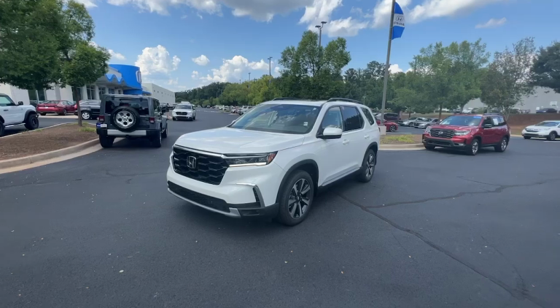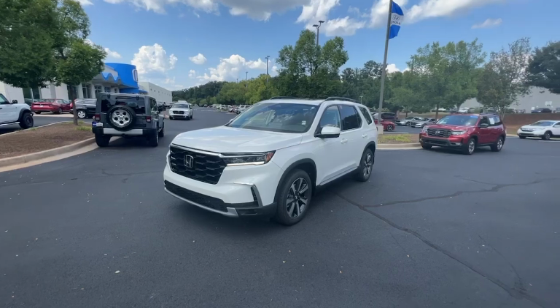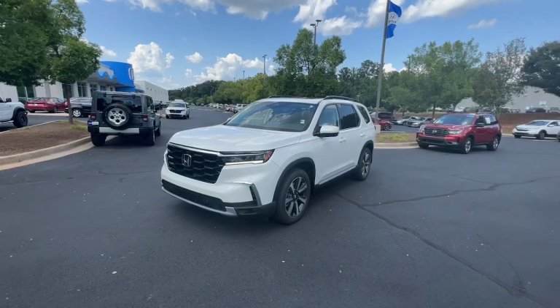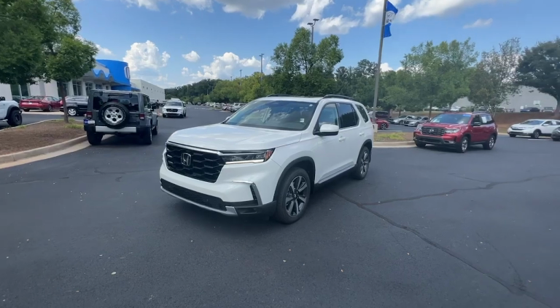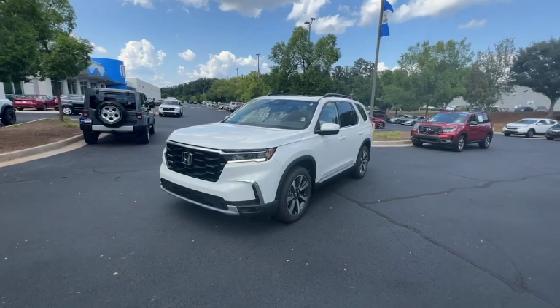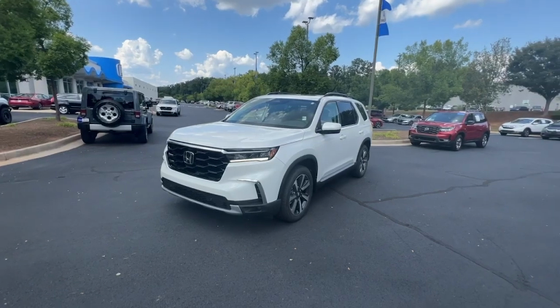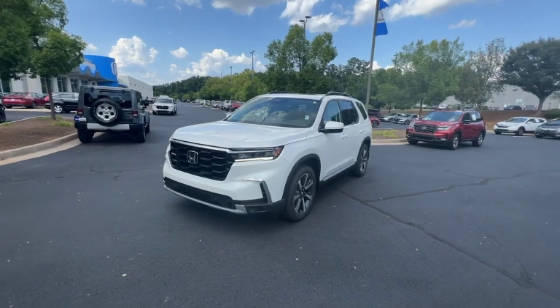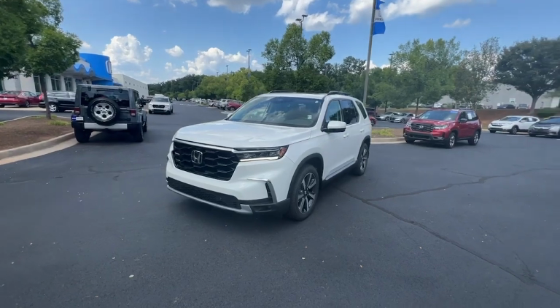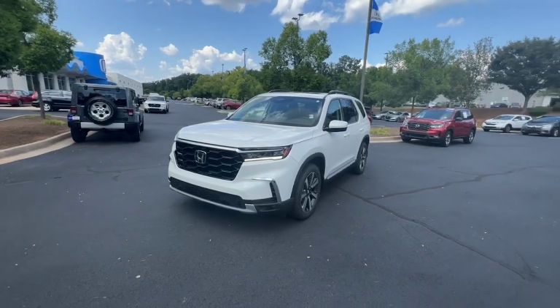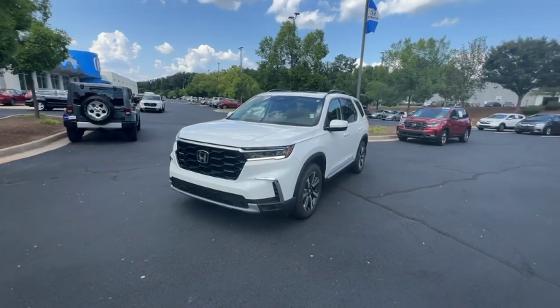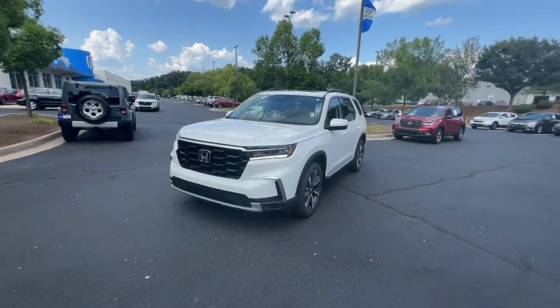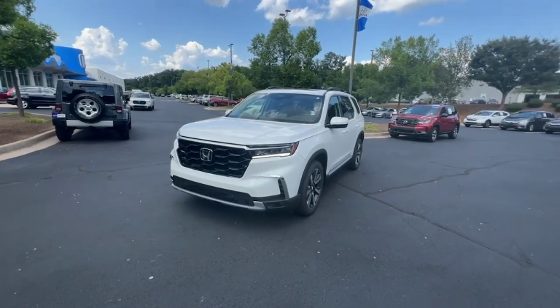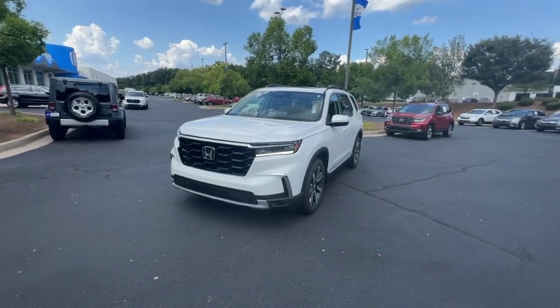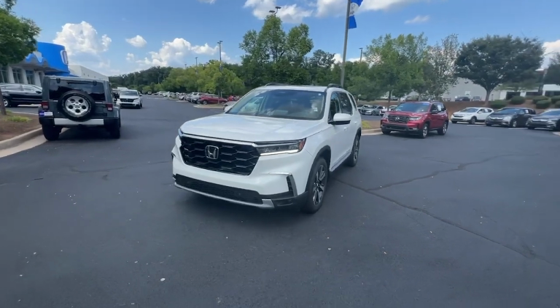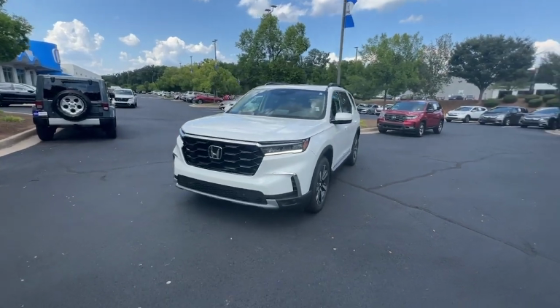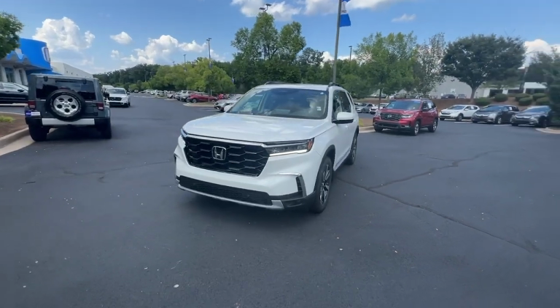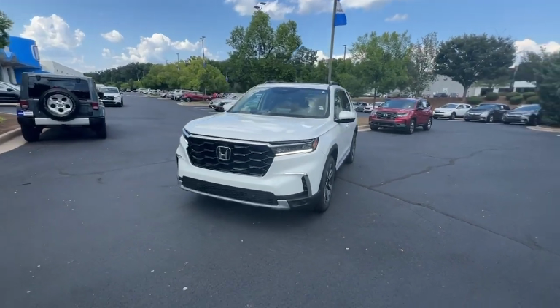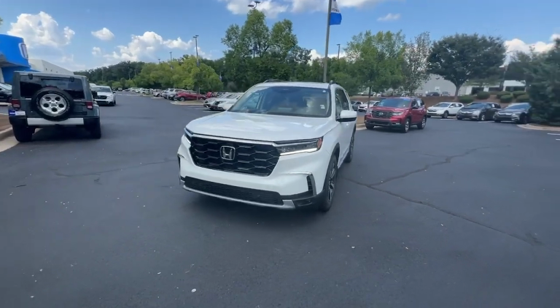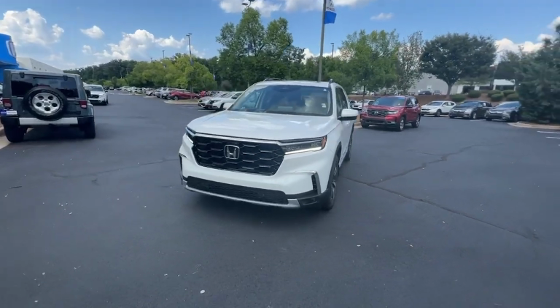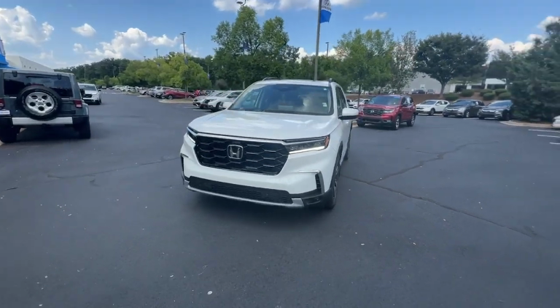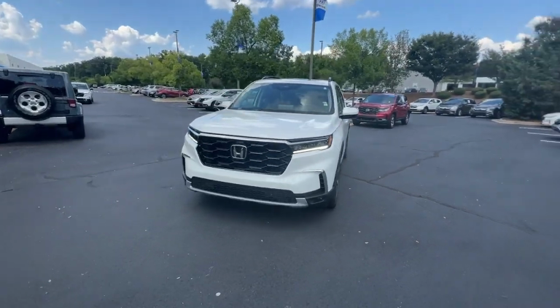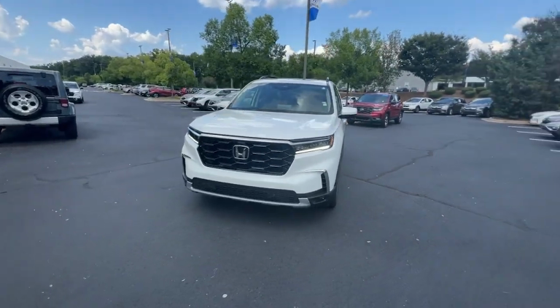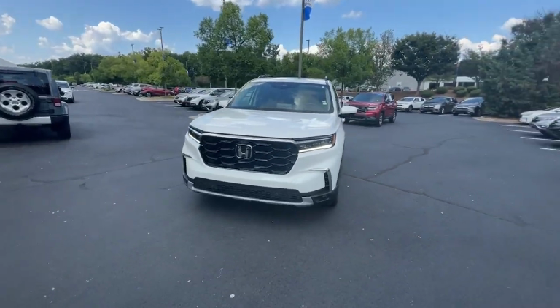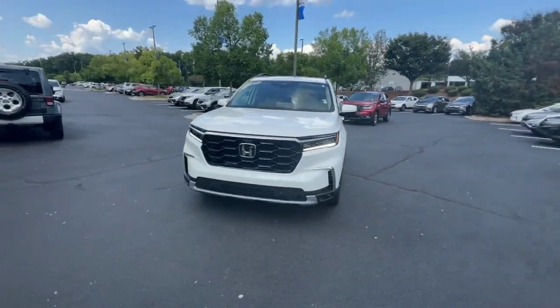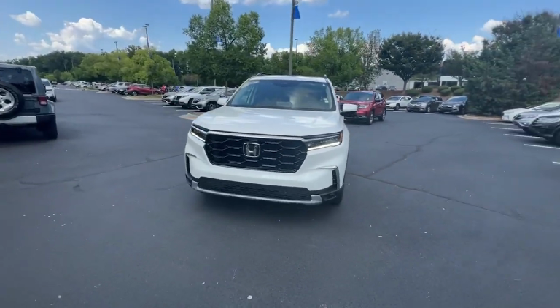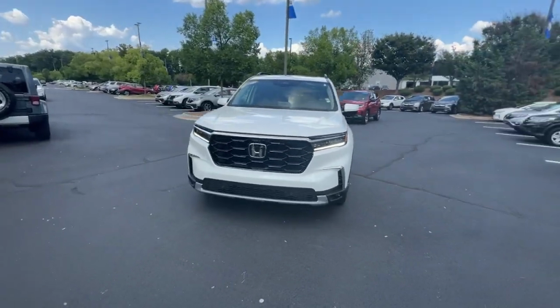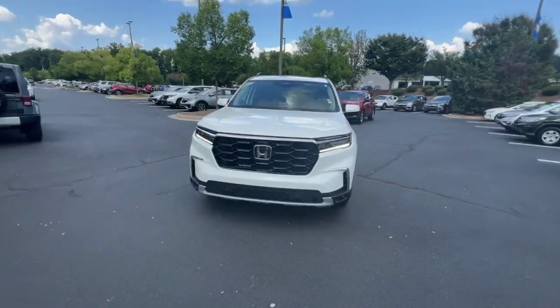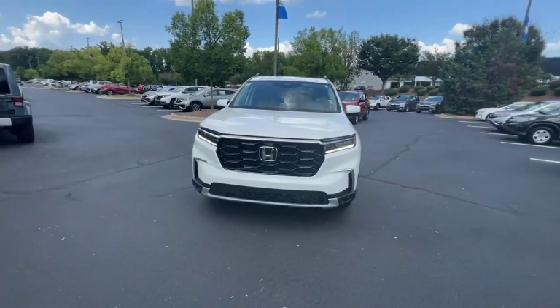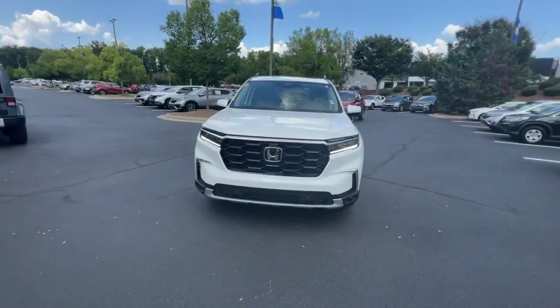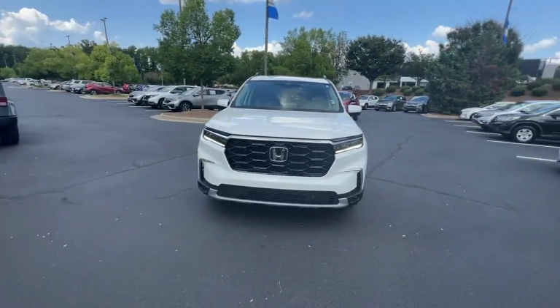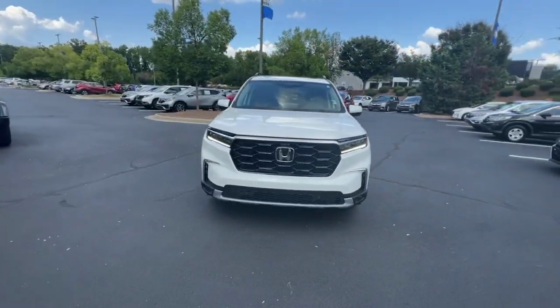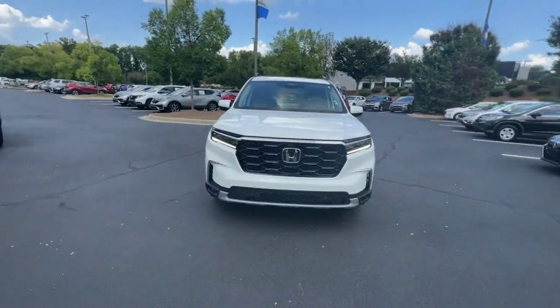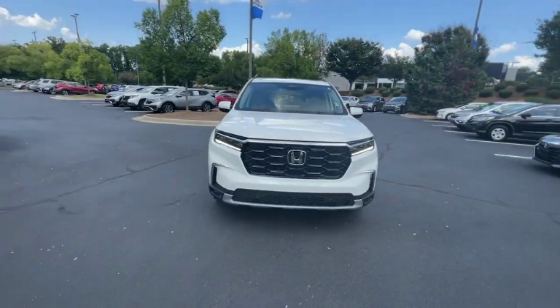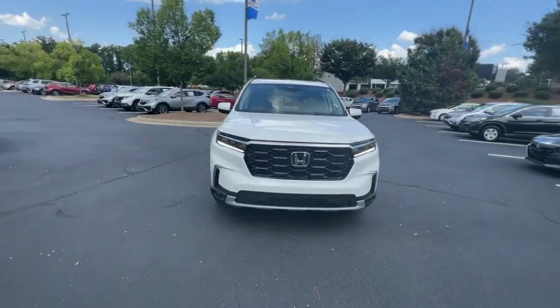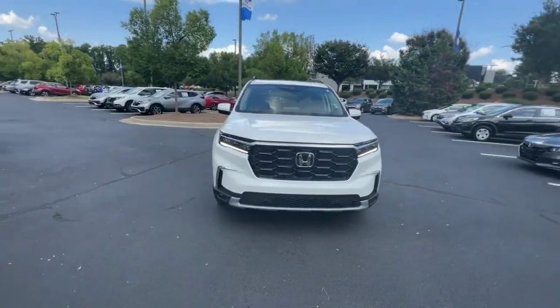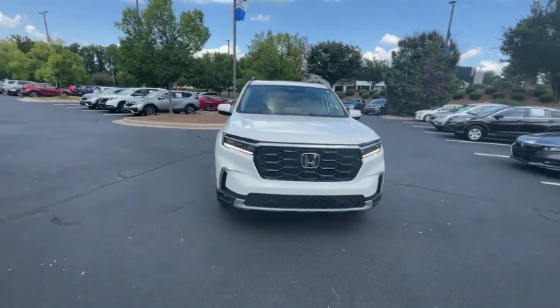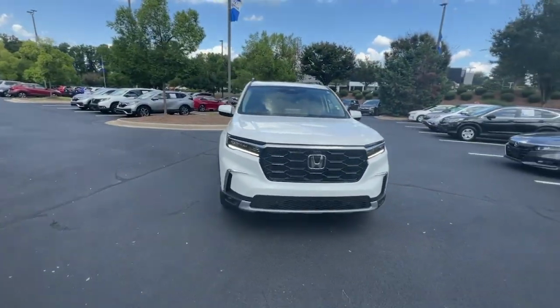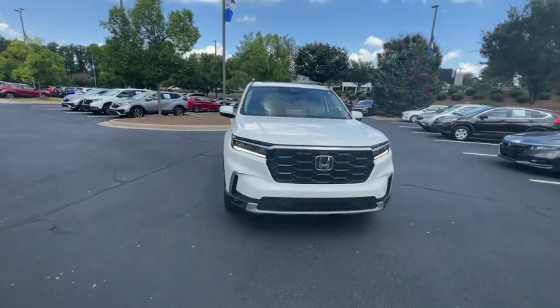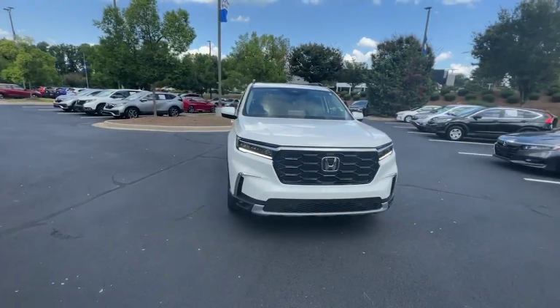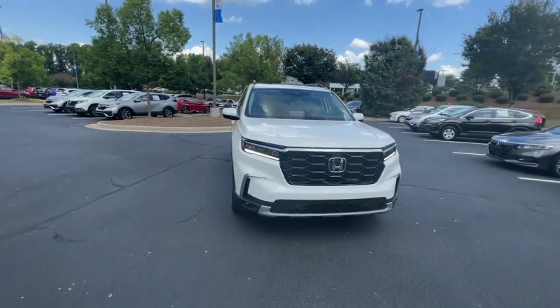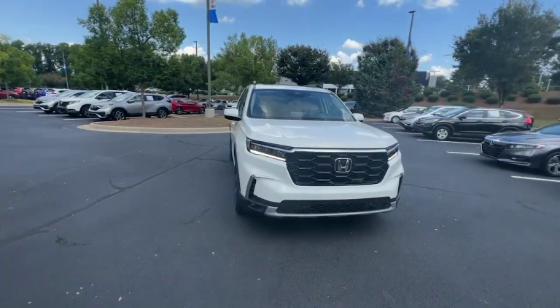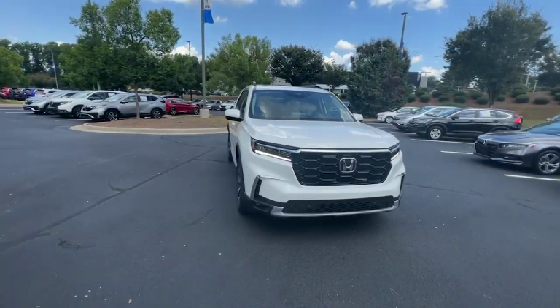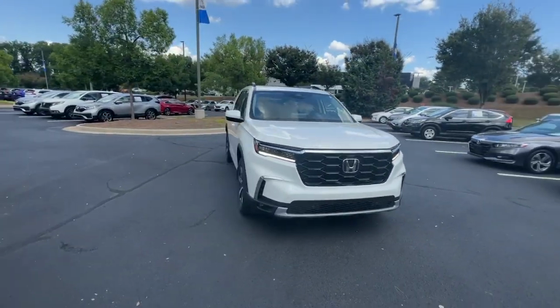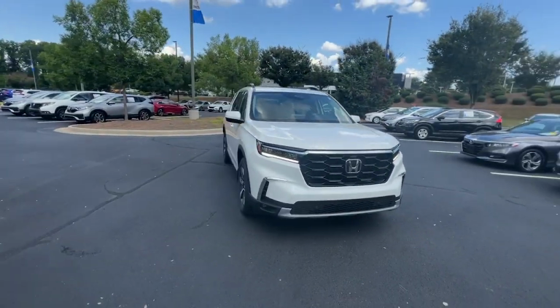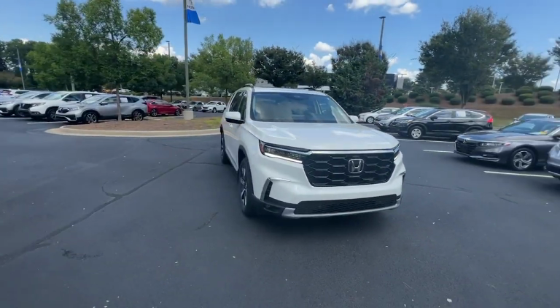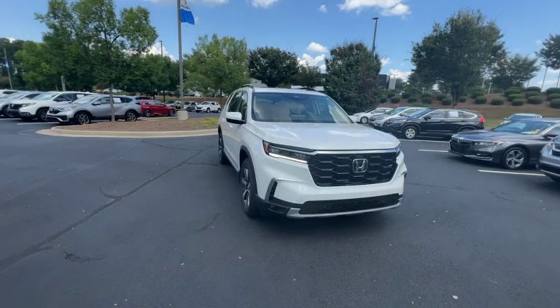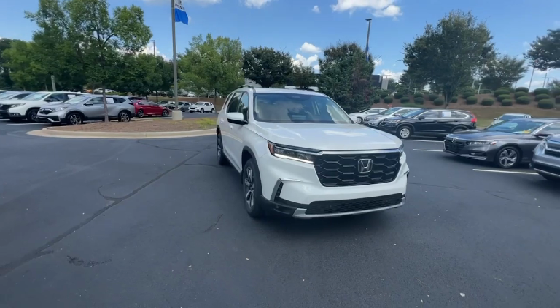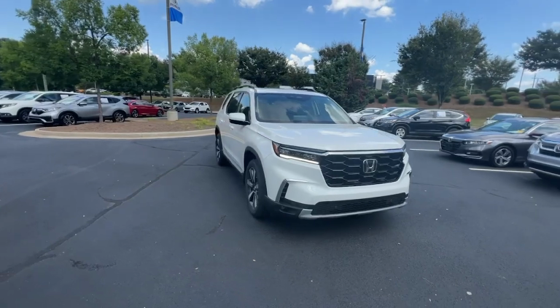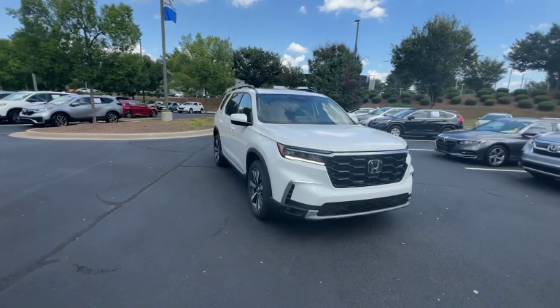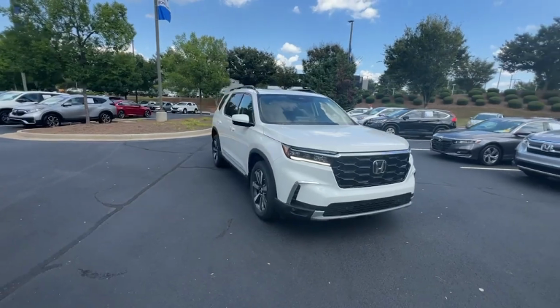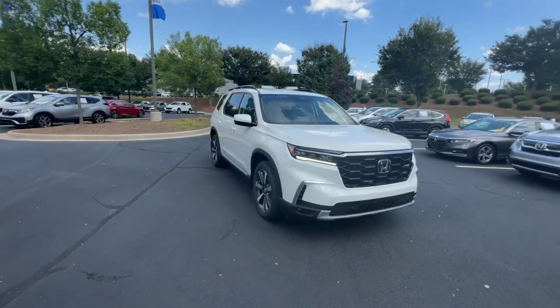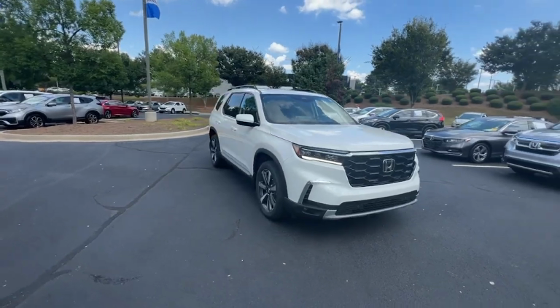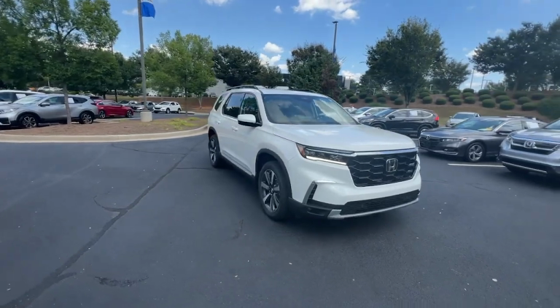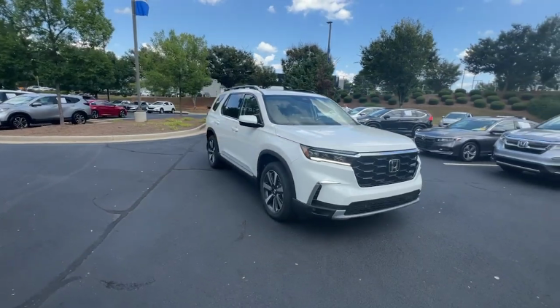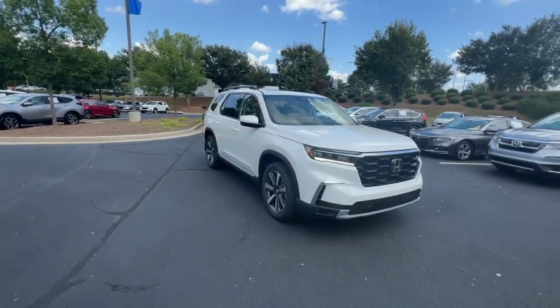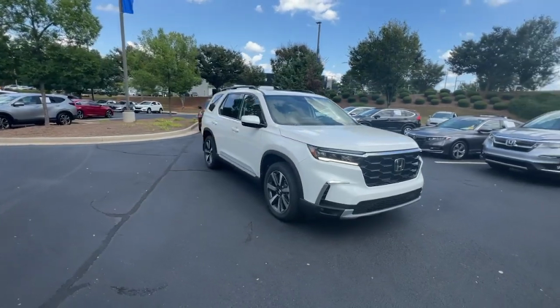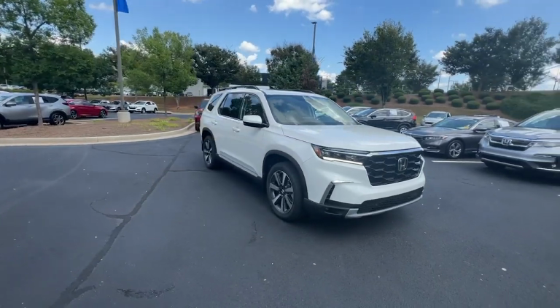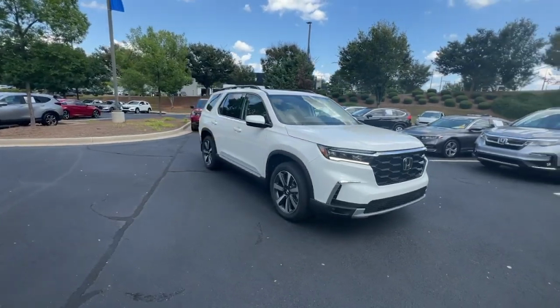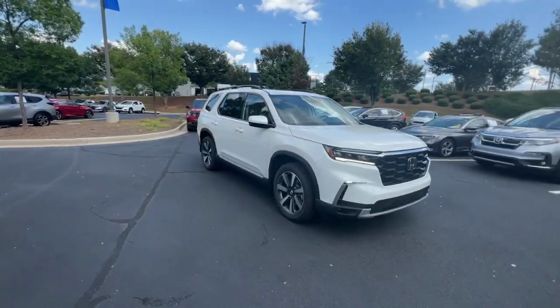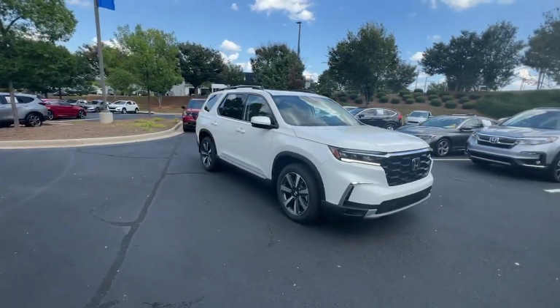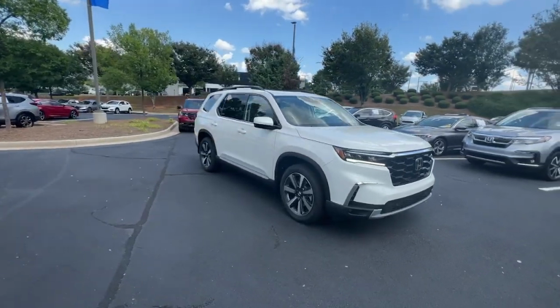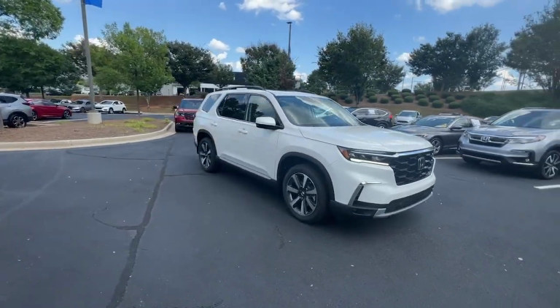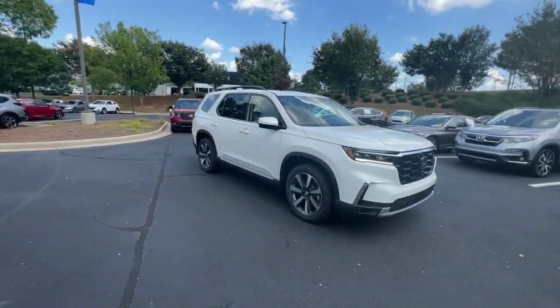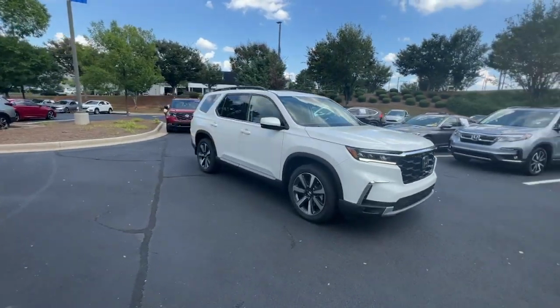Can you see yourself in the 2023 Honda Pilot? Take a closer look at this super-capable Pilot.